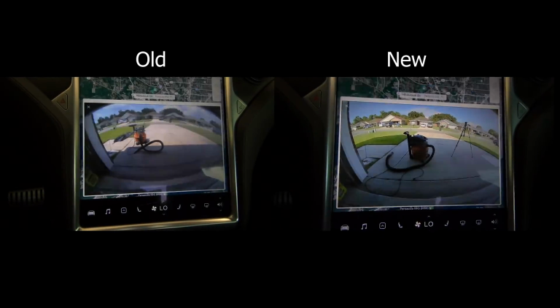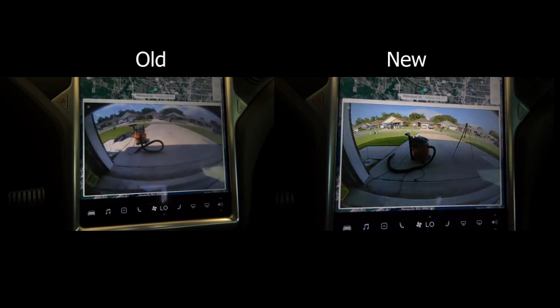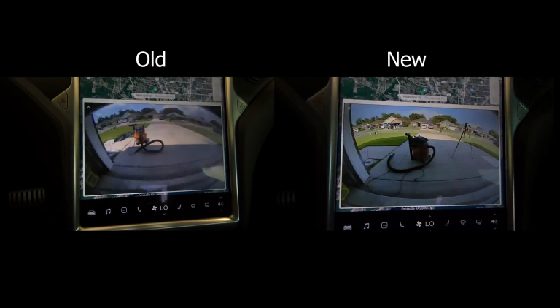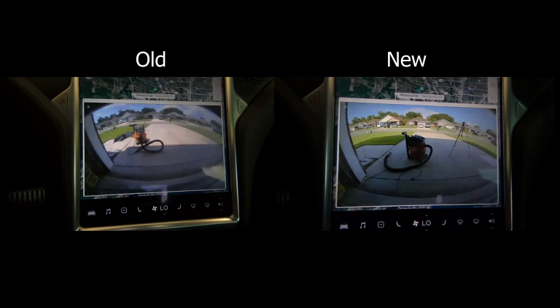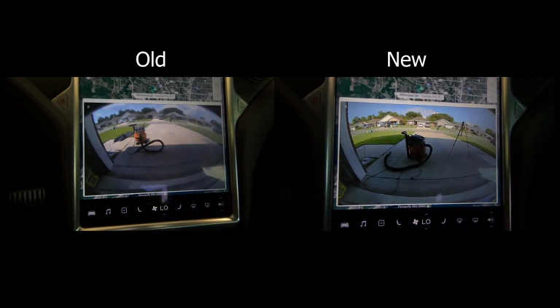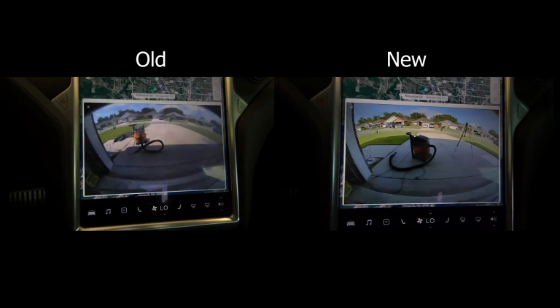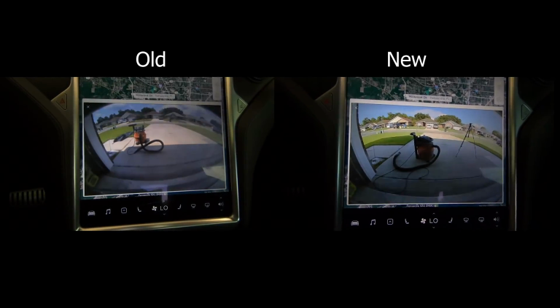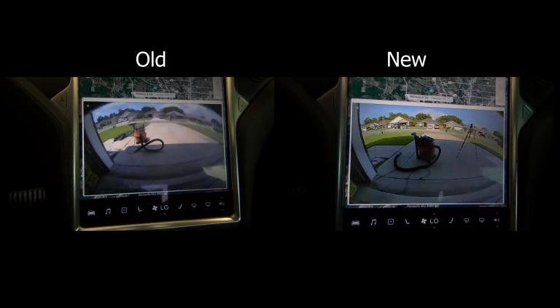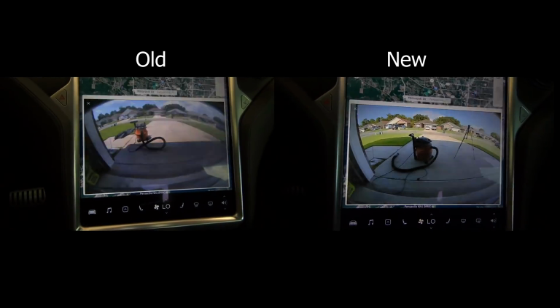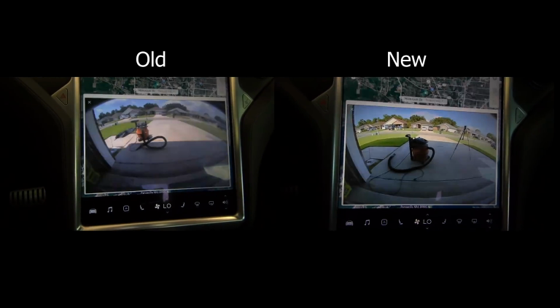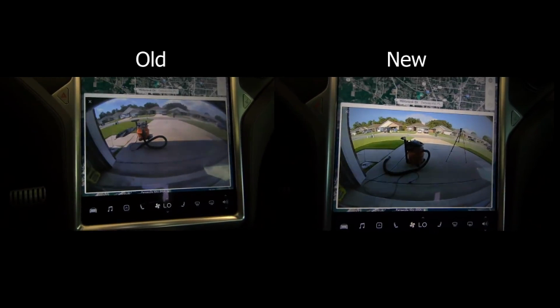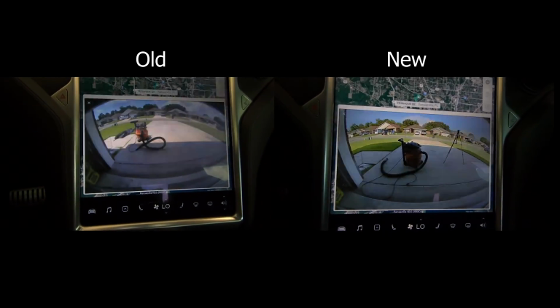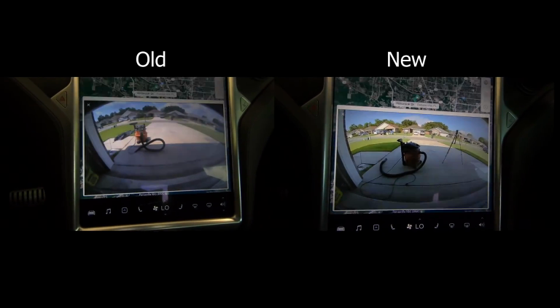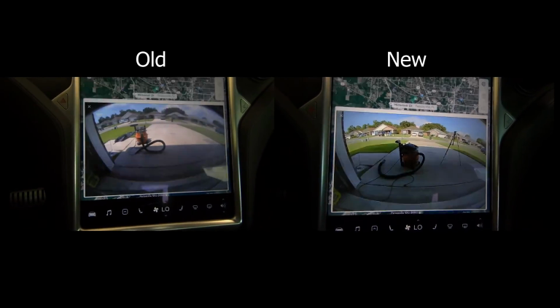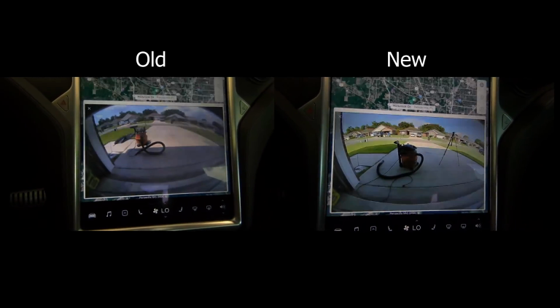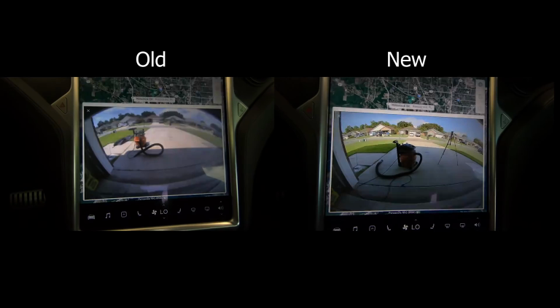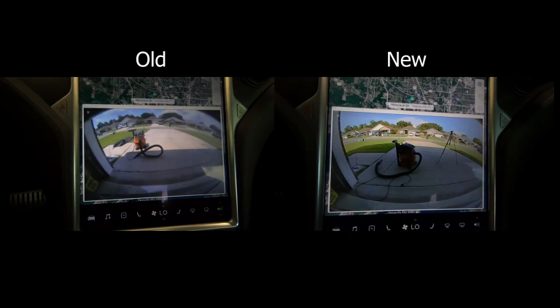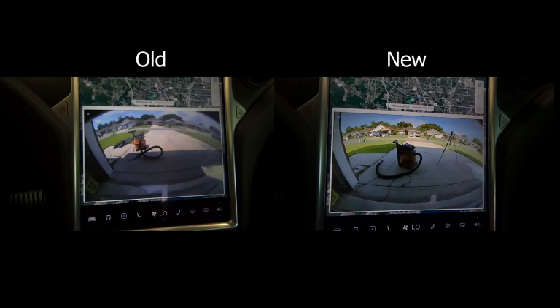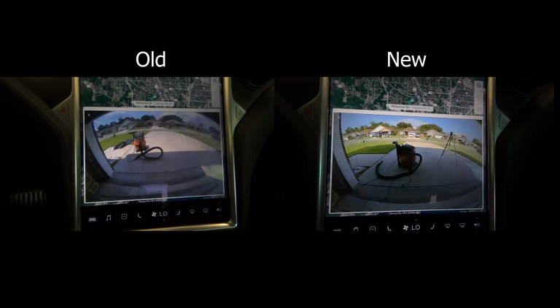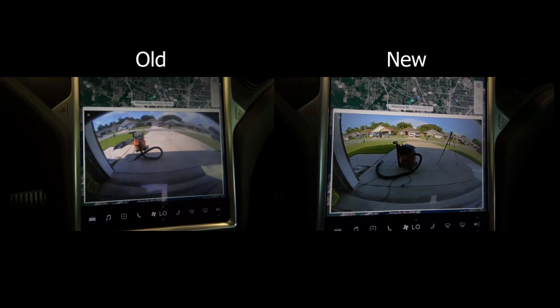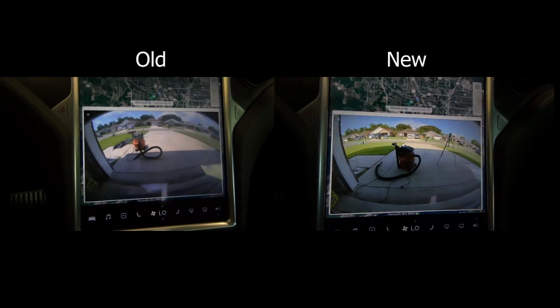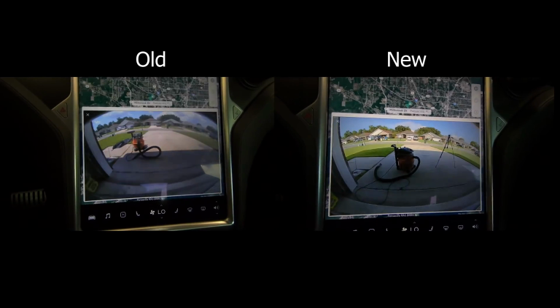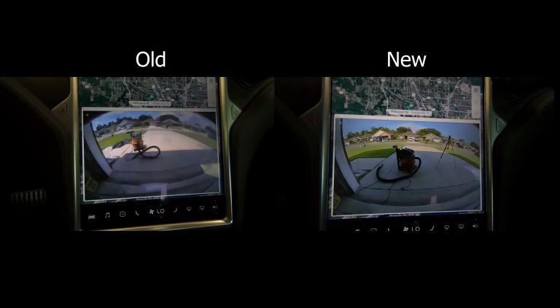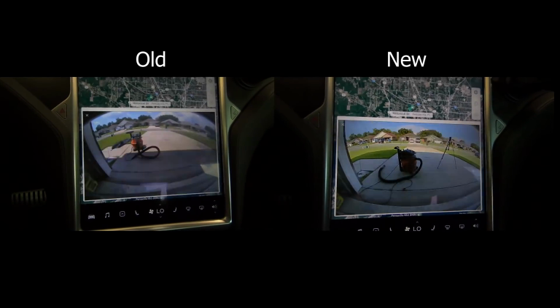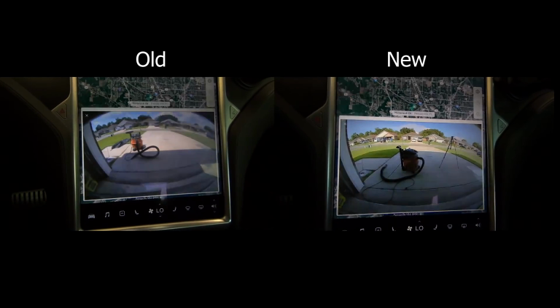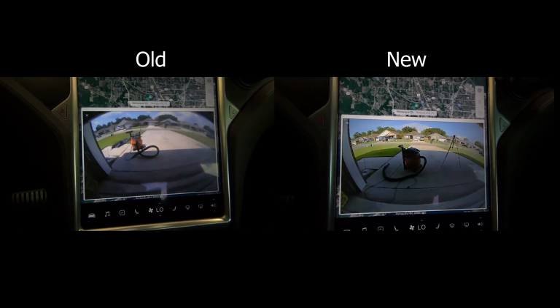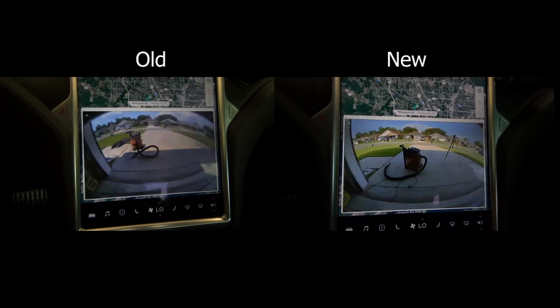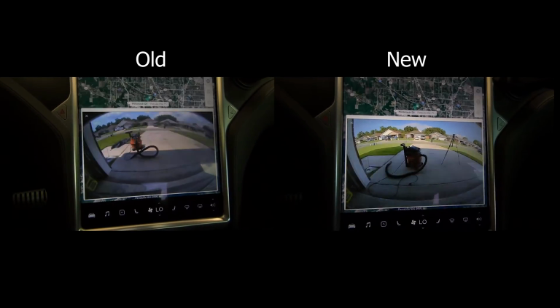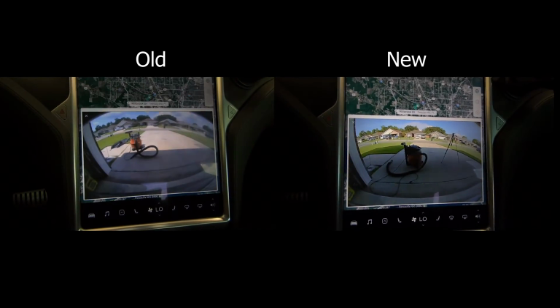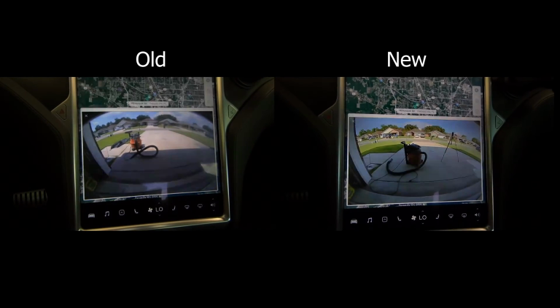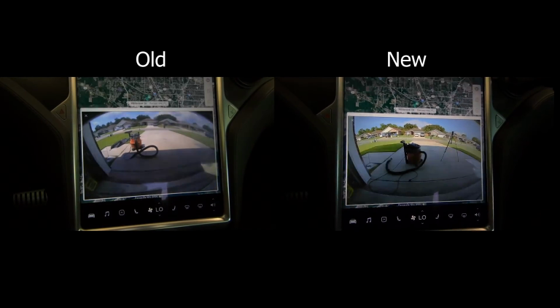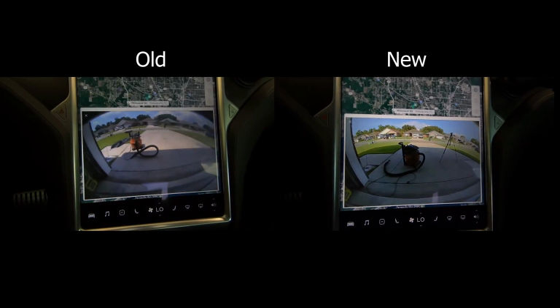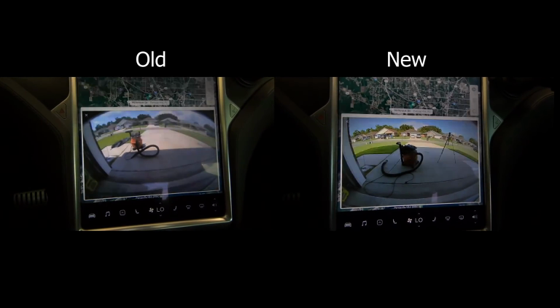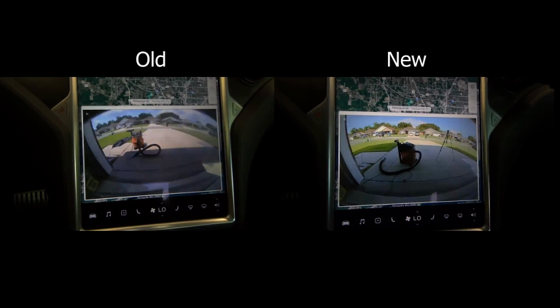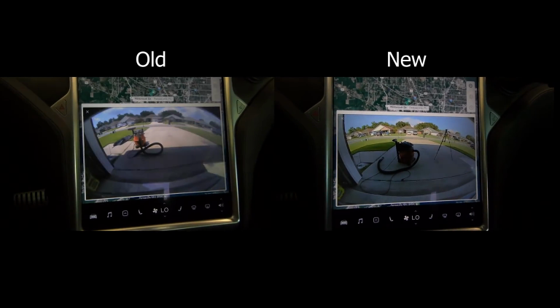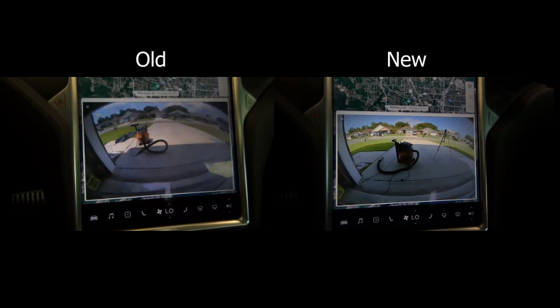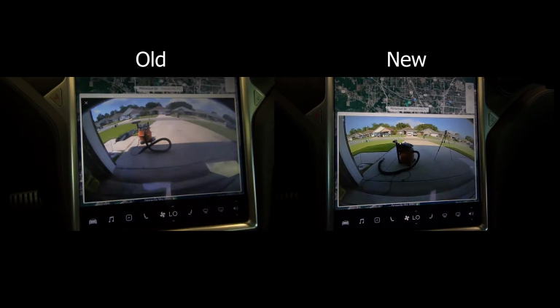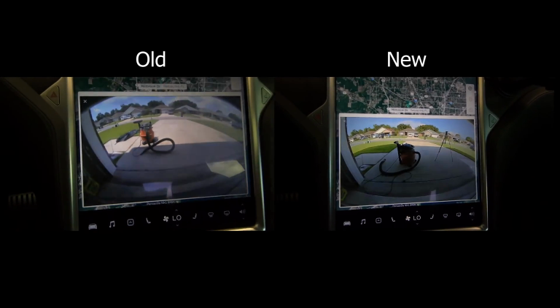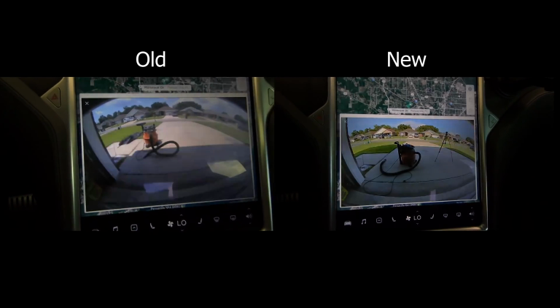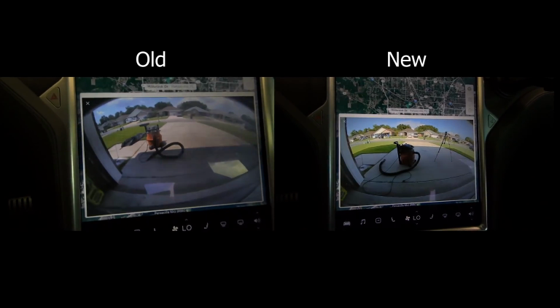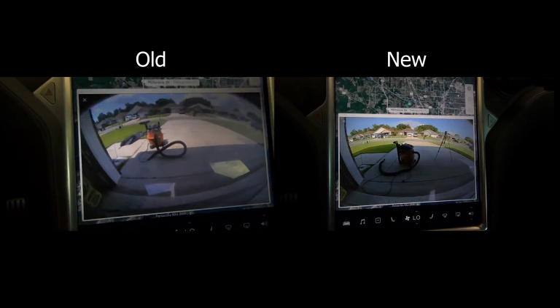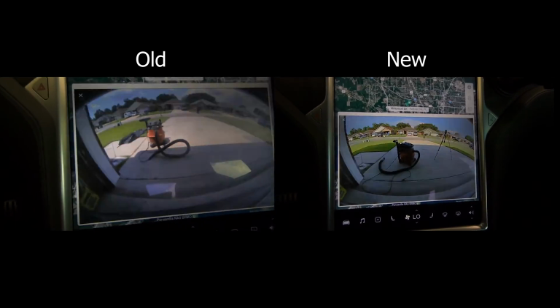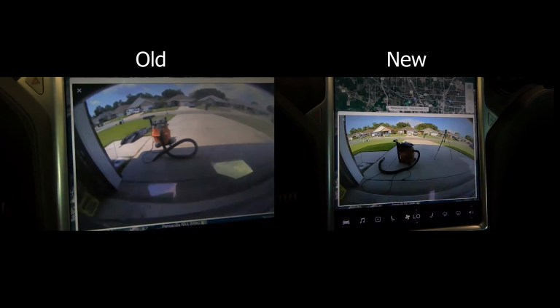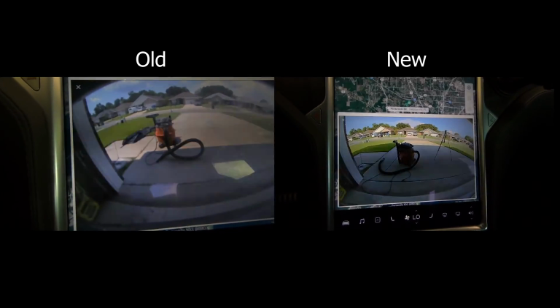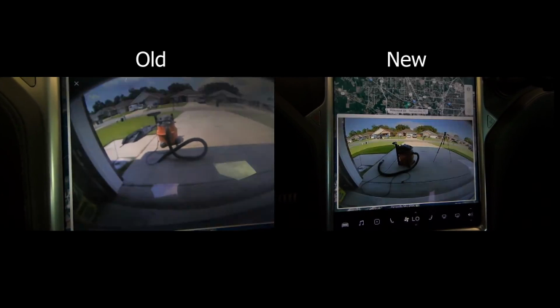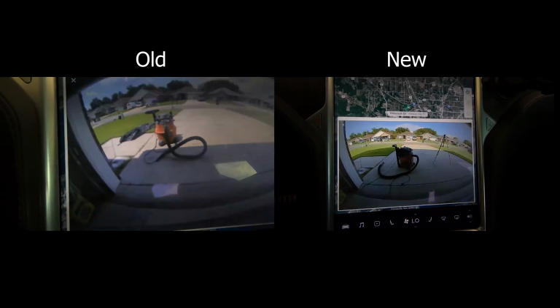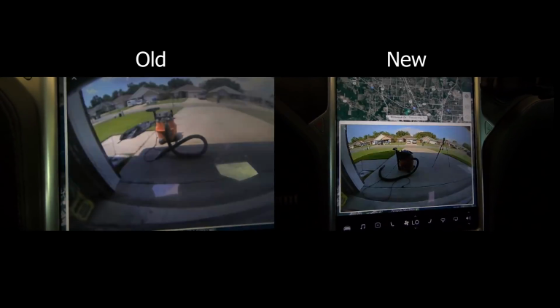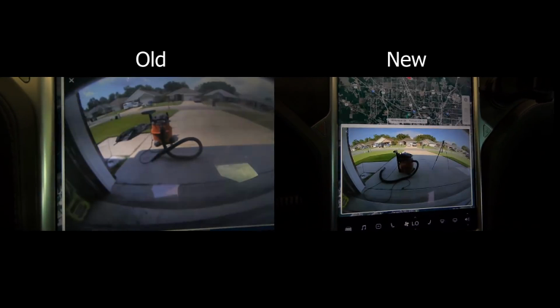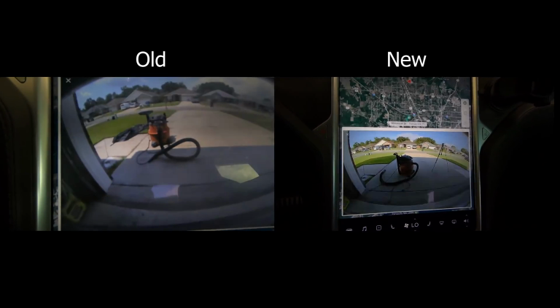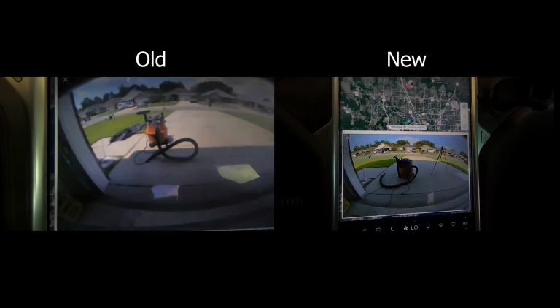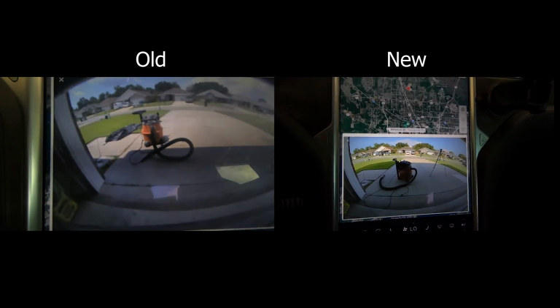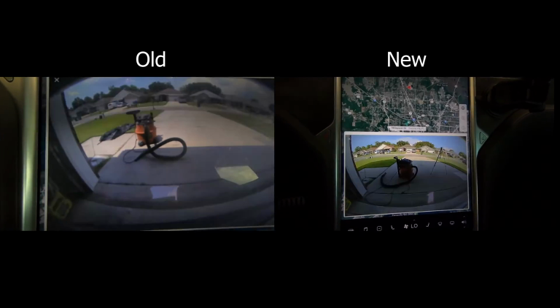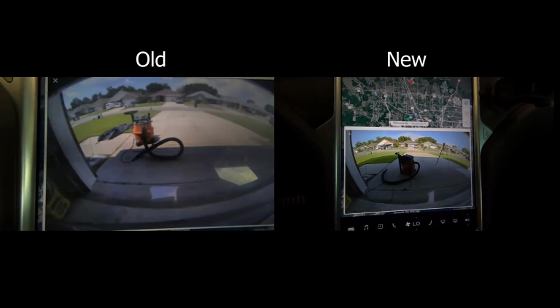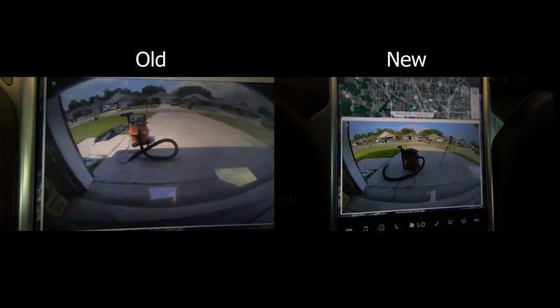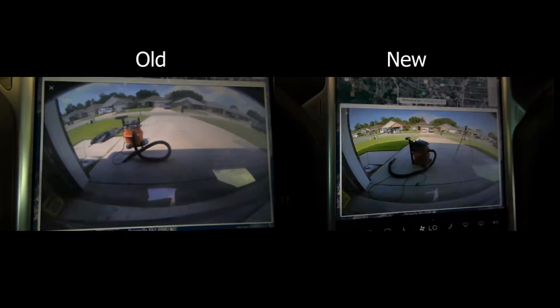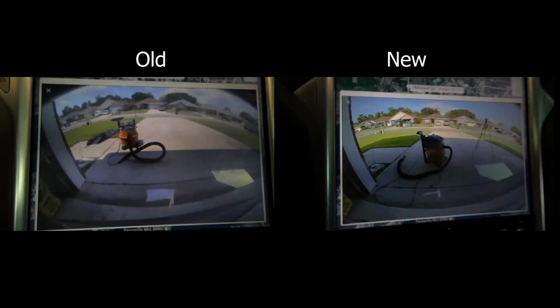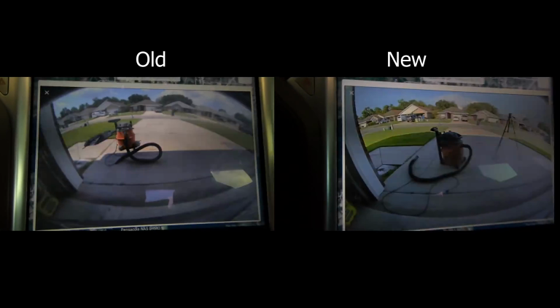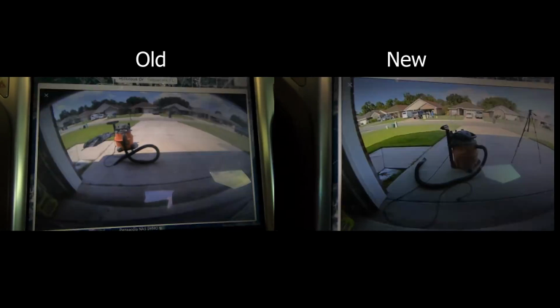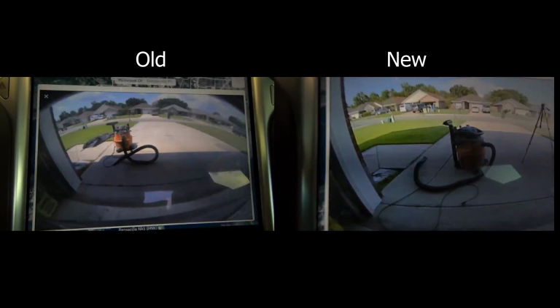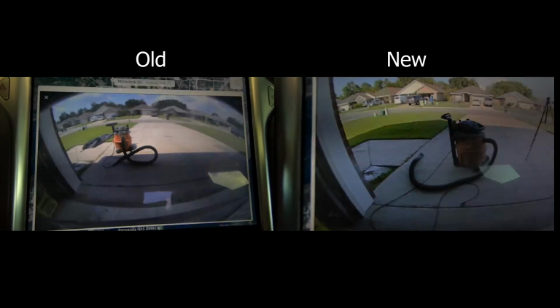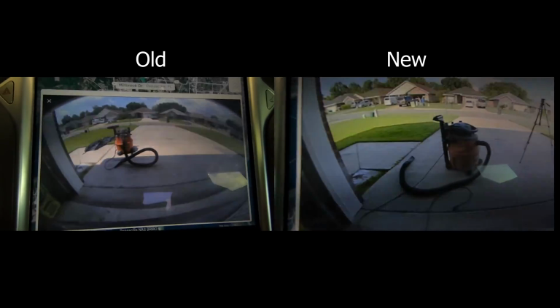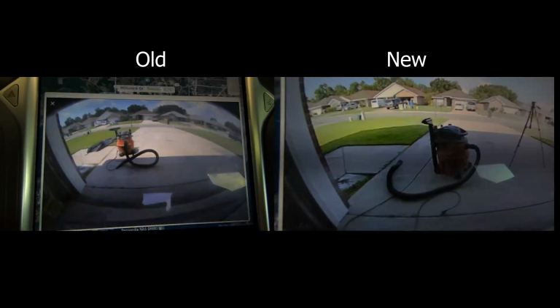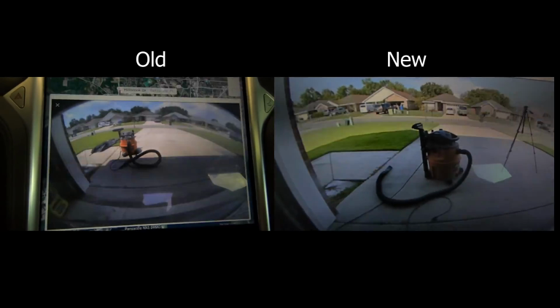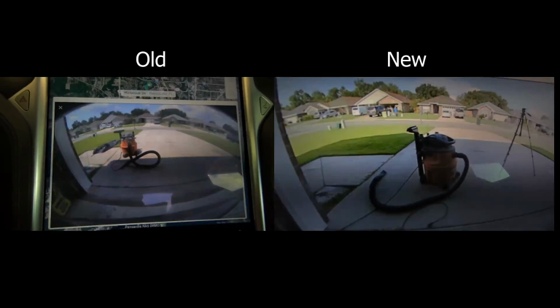Hey guys, we're going to take a look at replacing the old camera on my 2014 Model S with the newer and higher definition version.